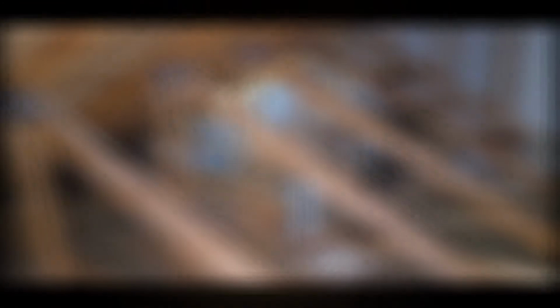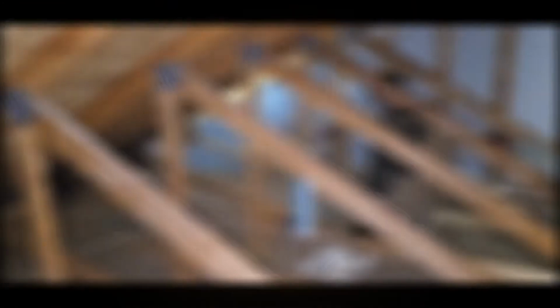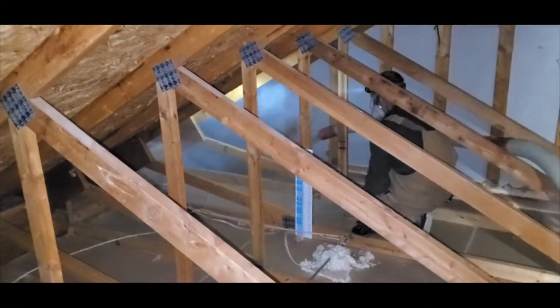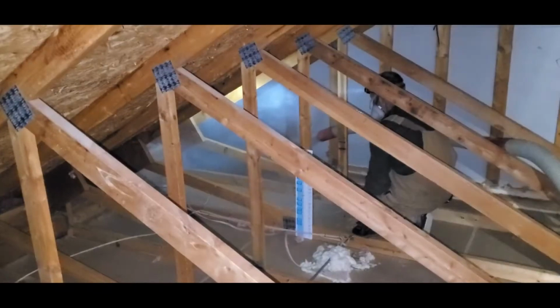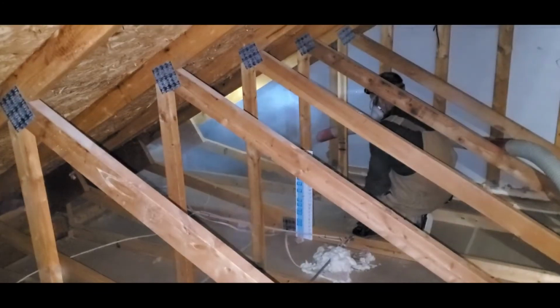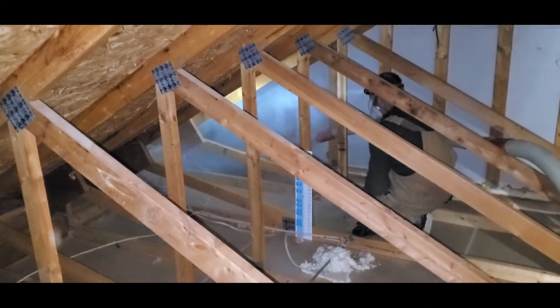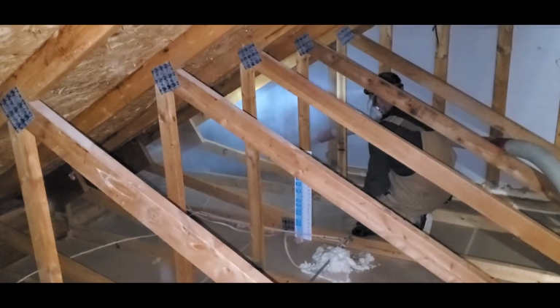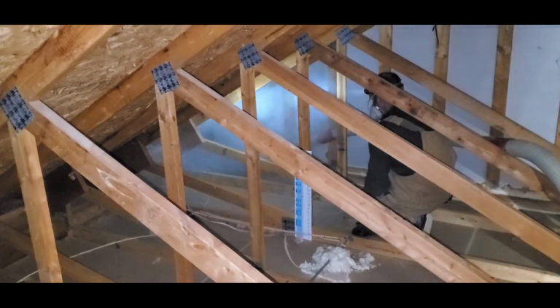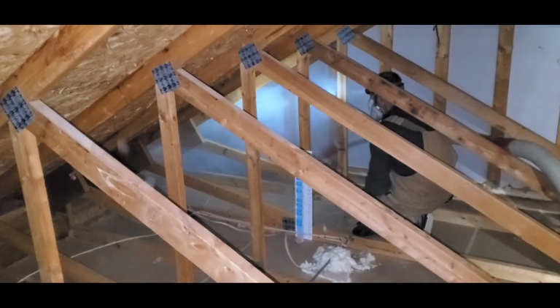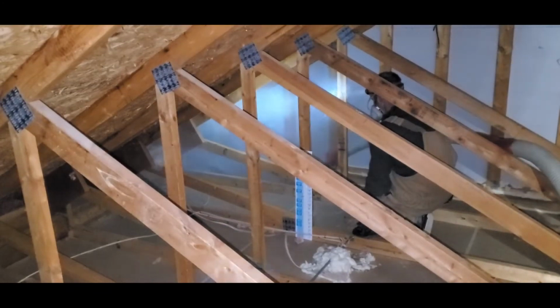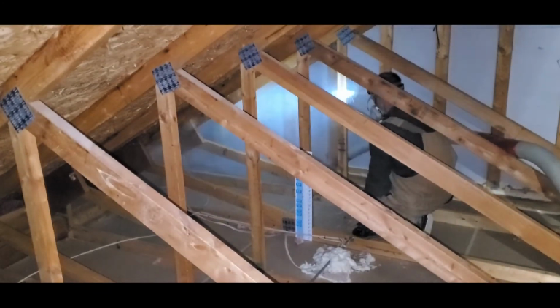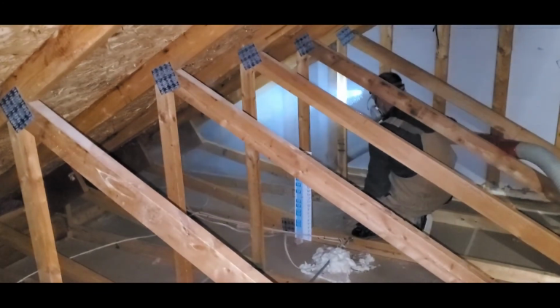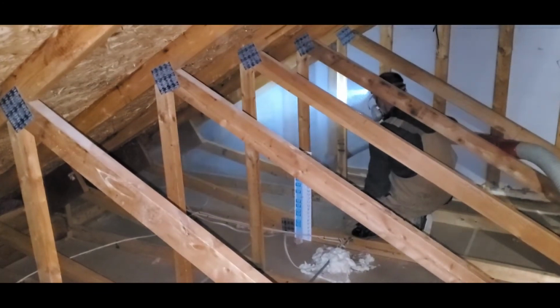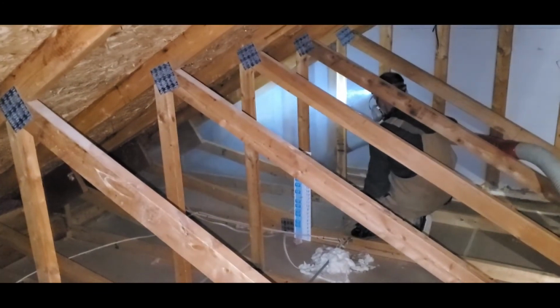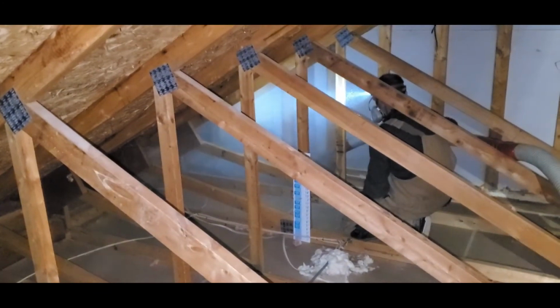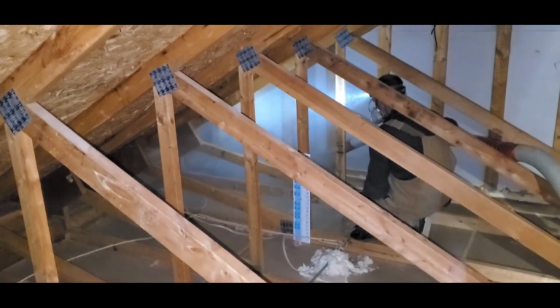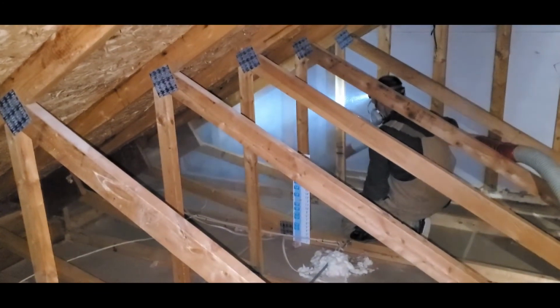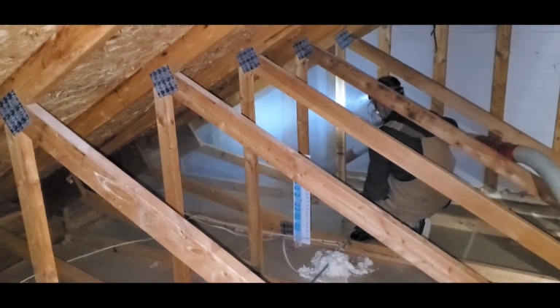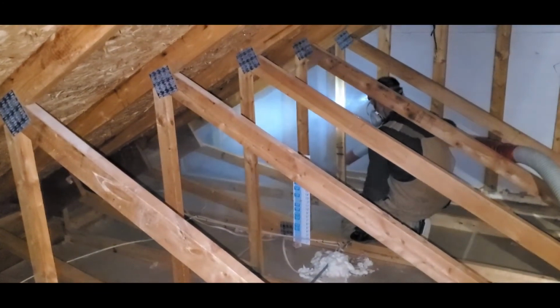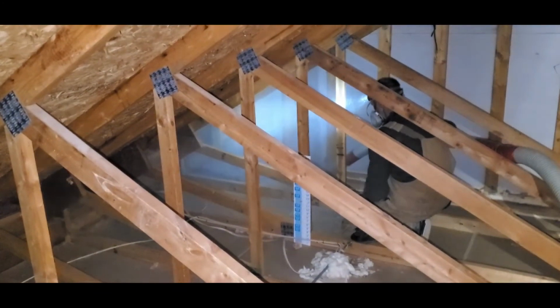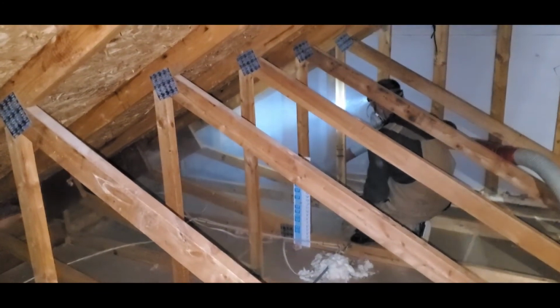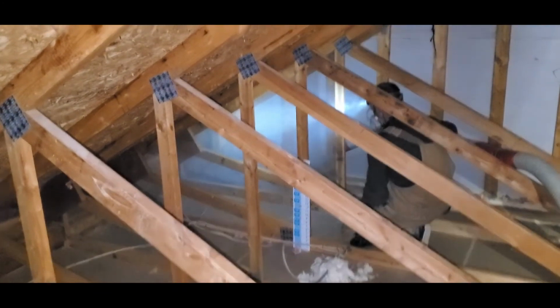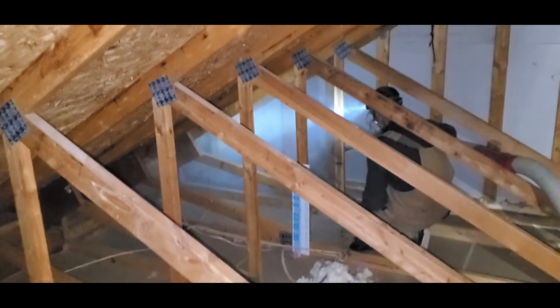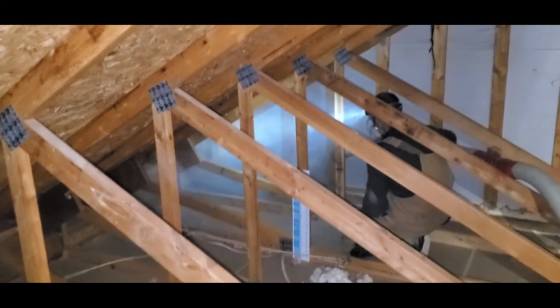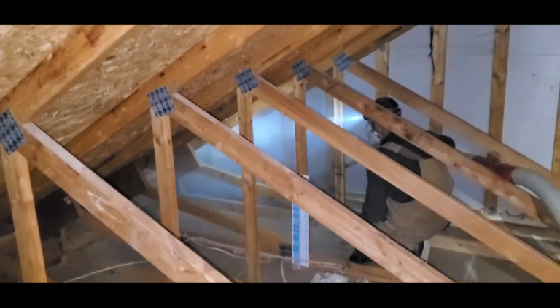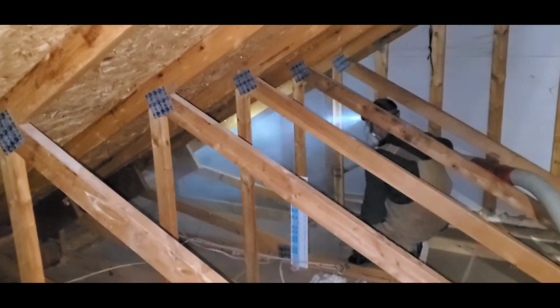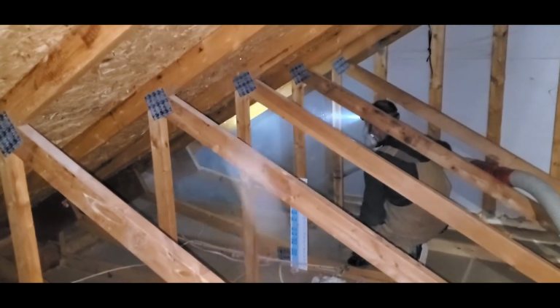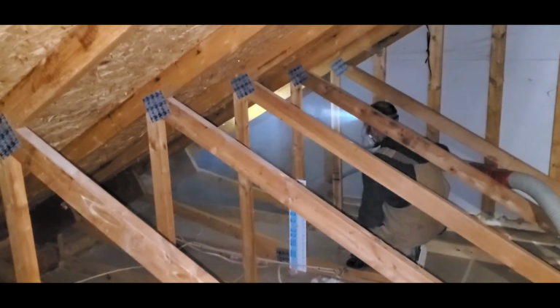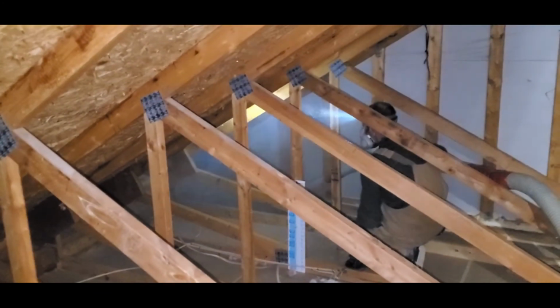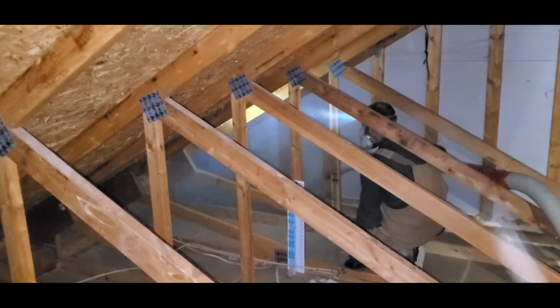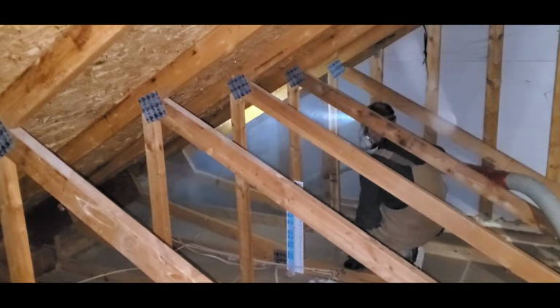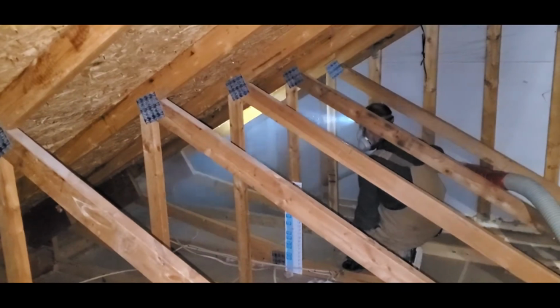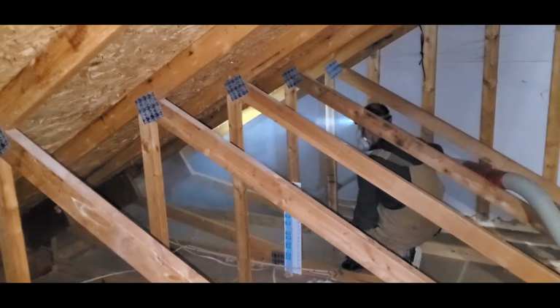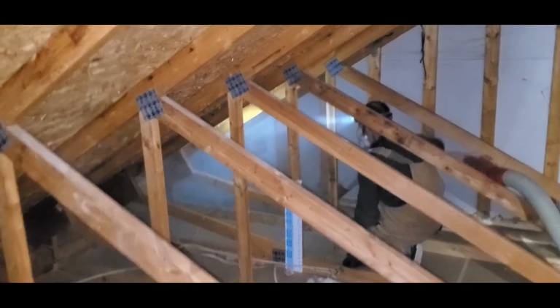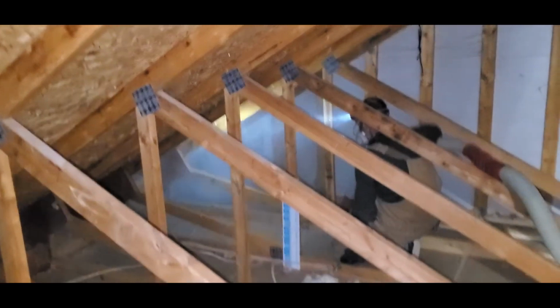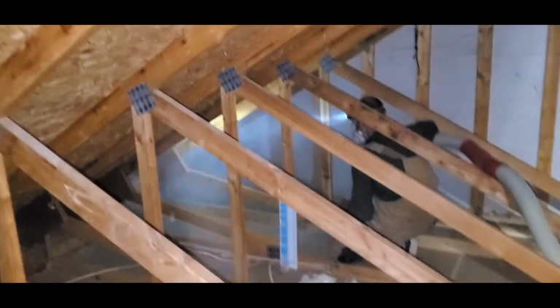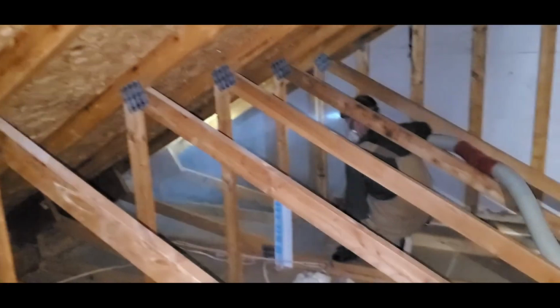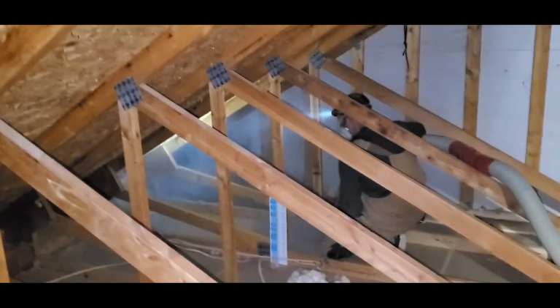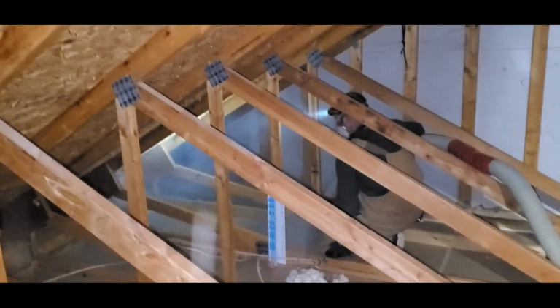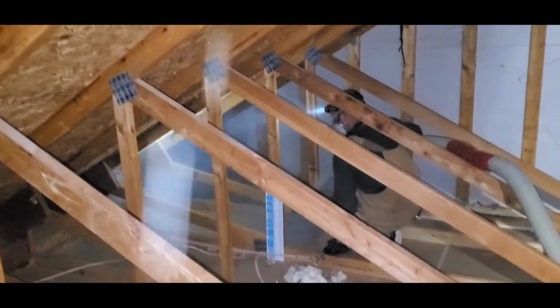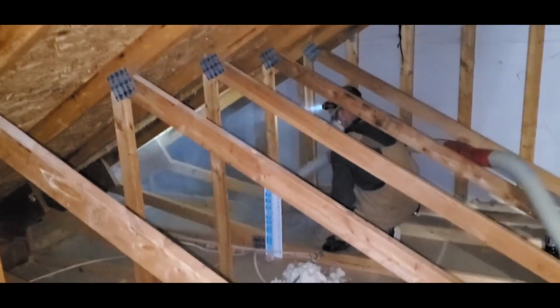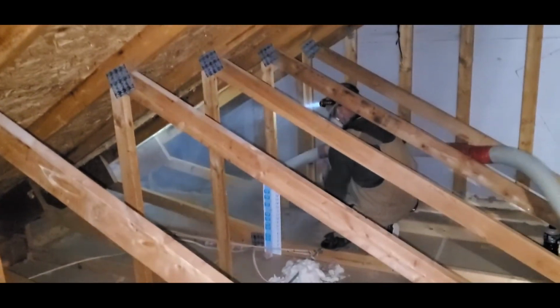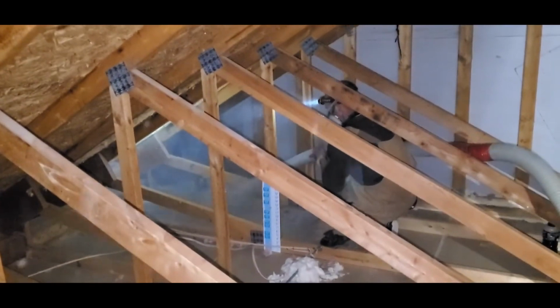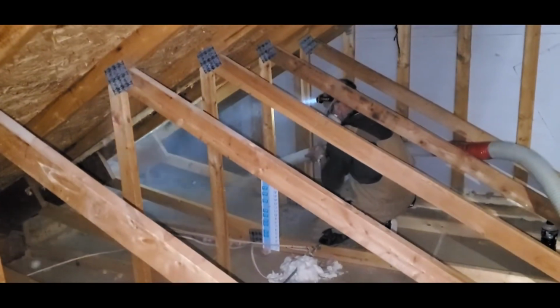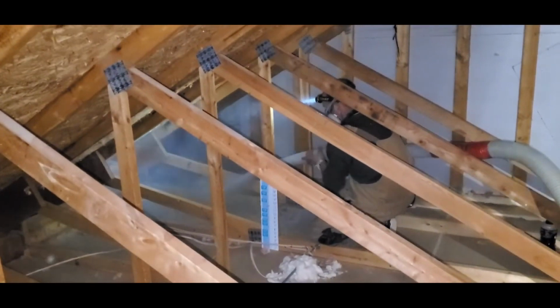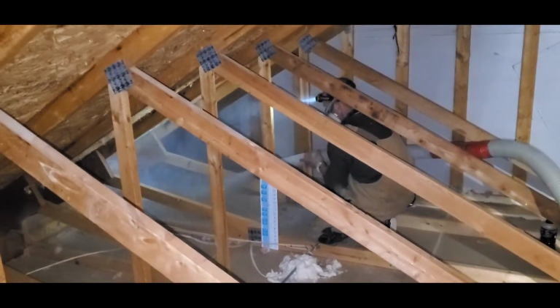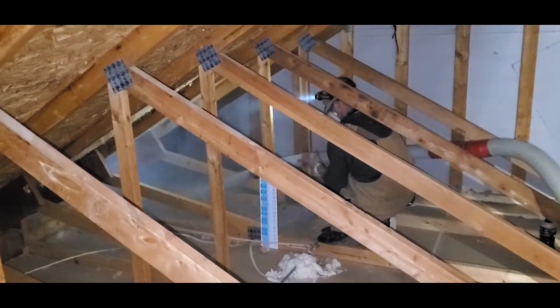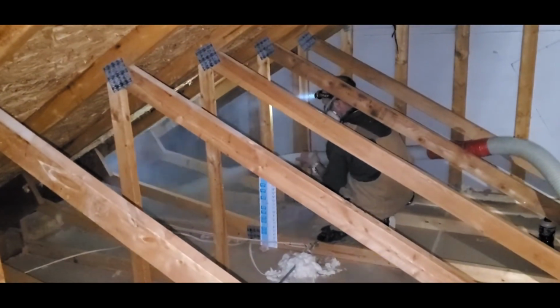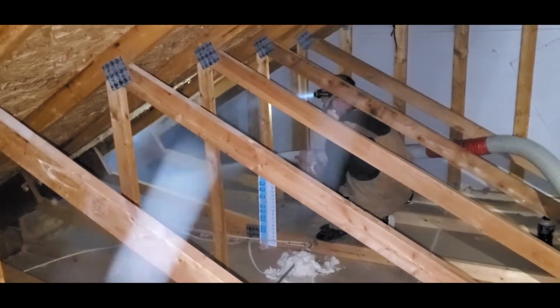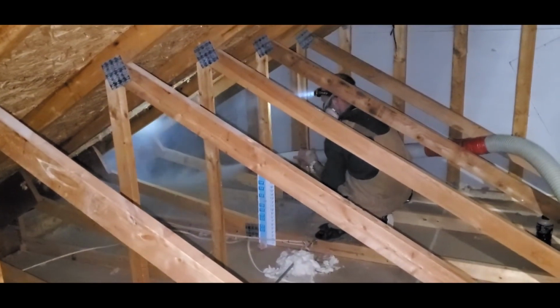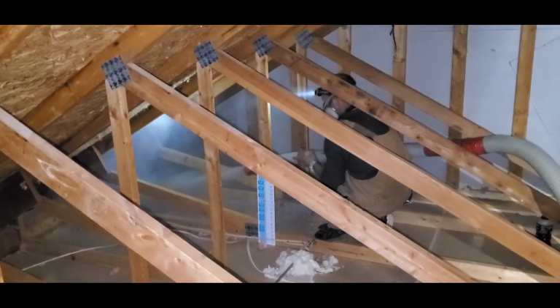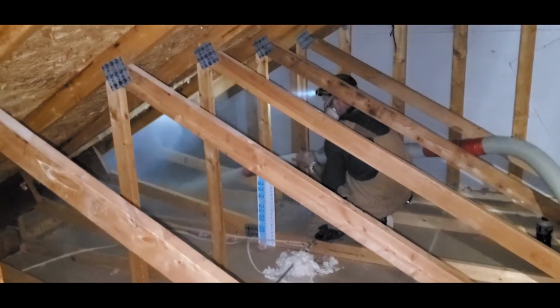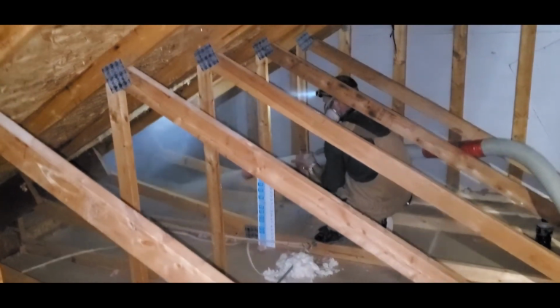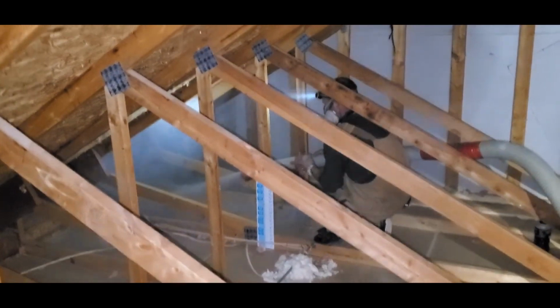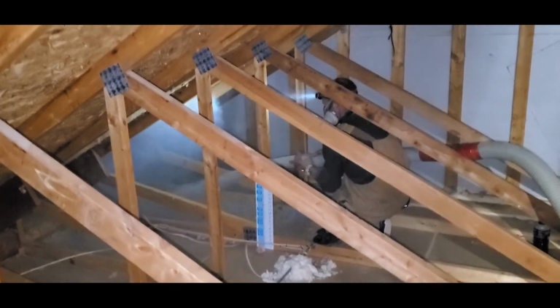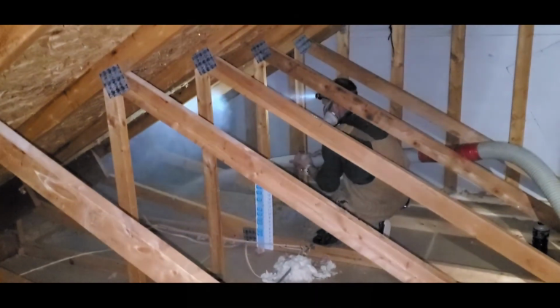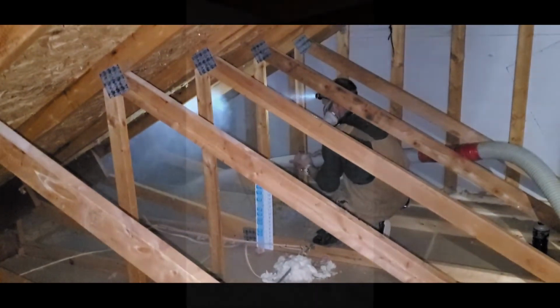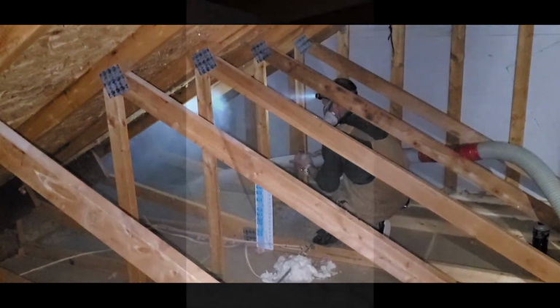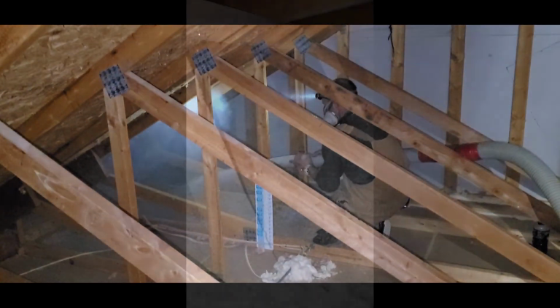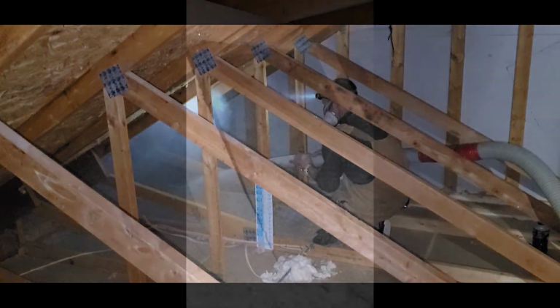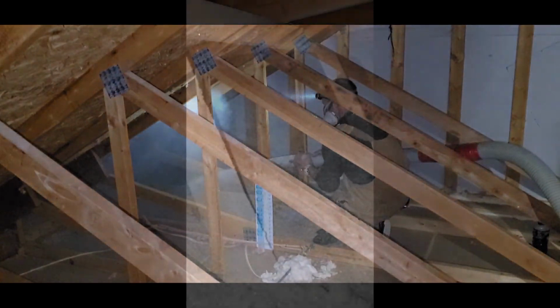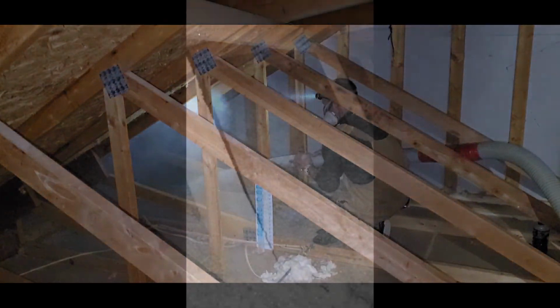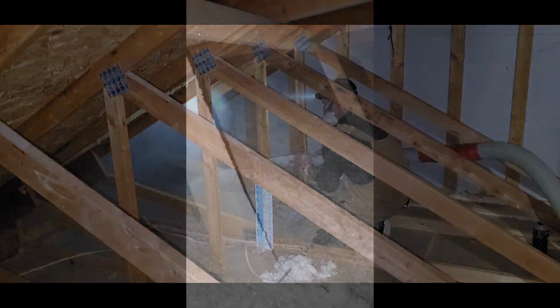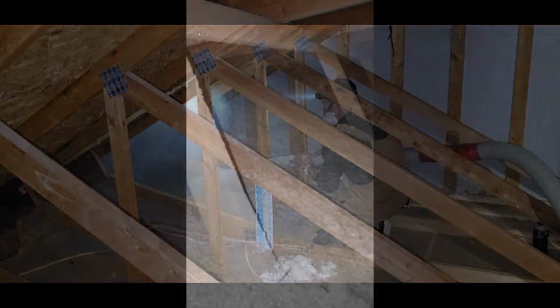Now that the air sealing is all finished, the only thing left to do is to blow more insulation in the attic.